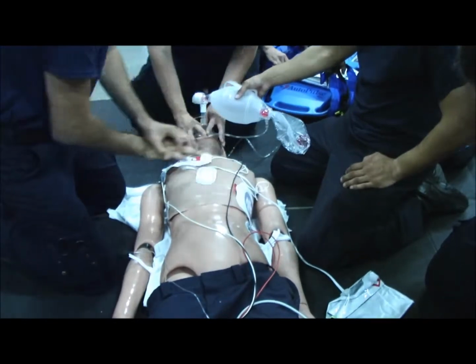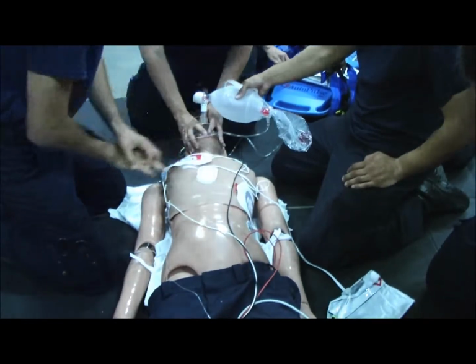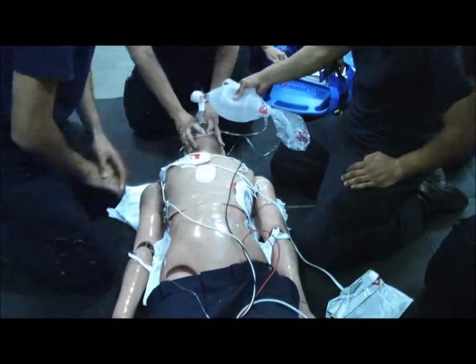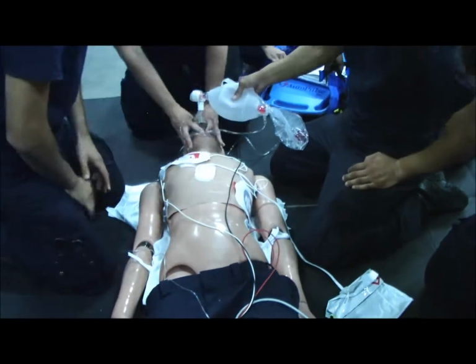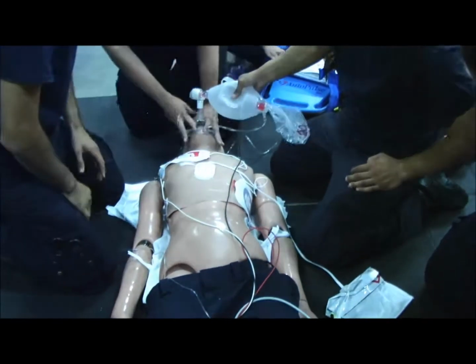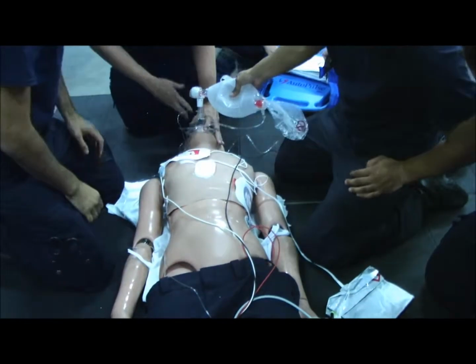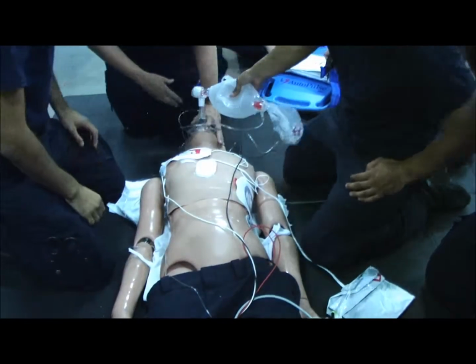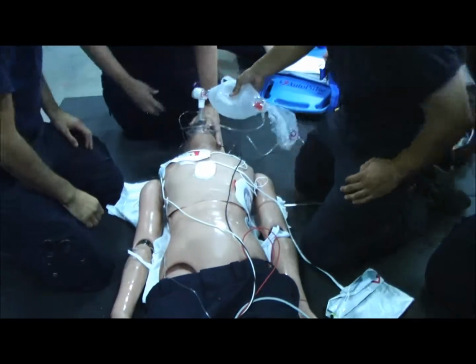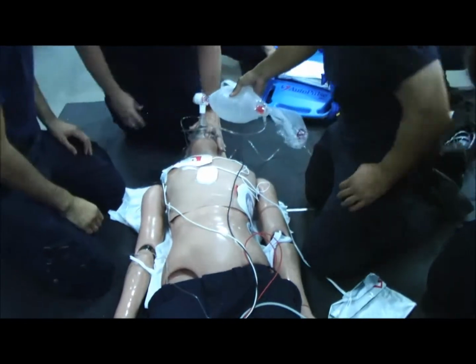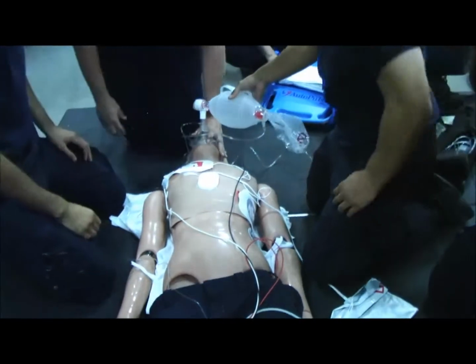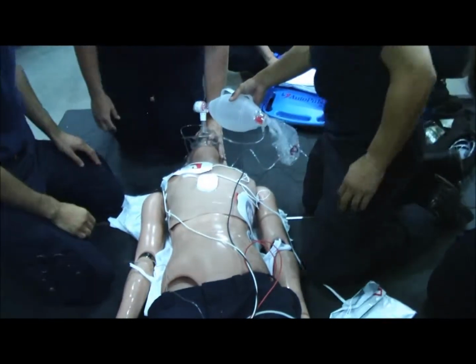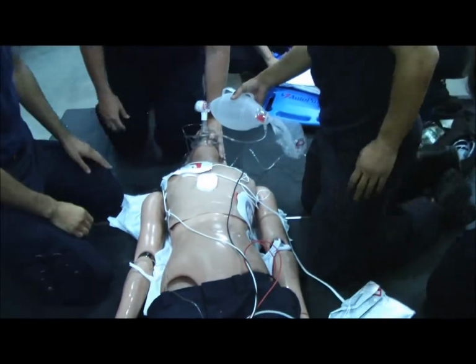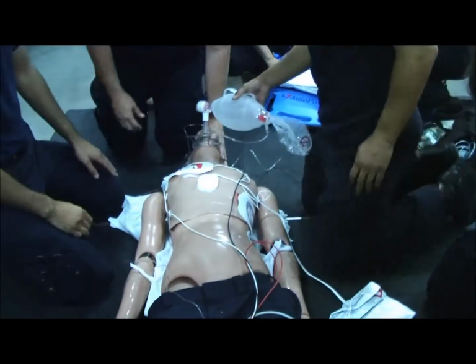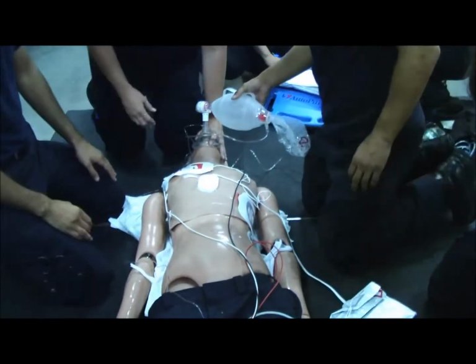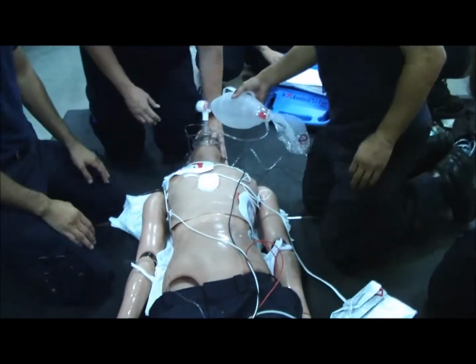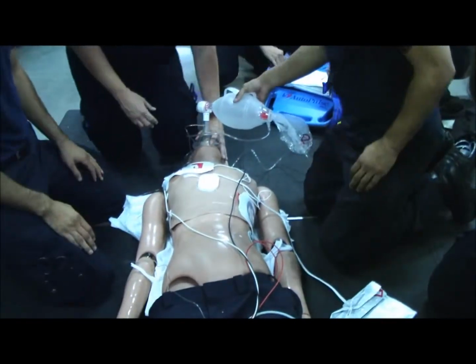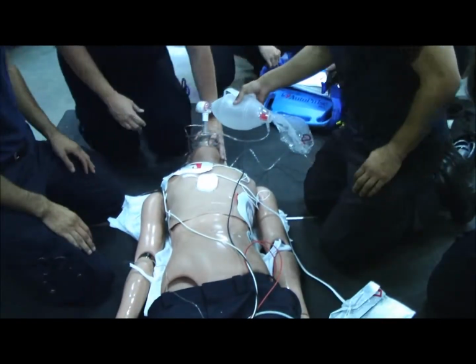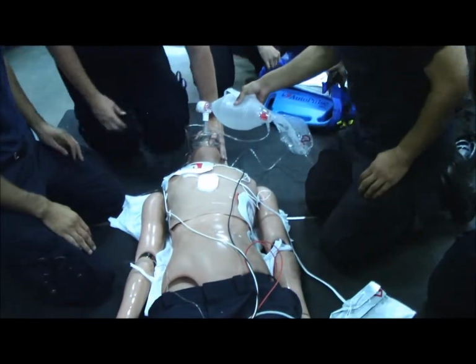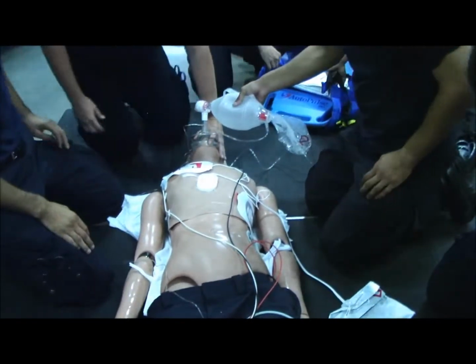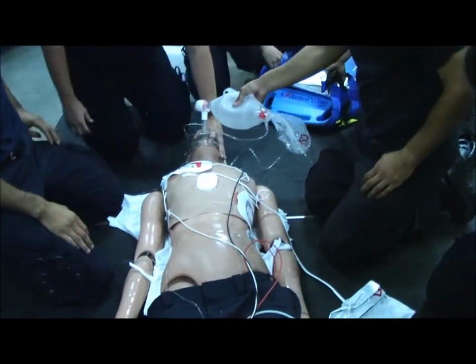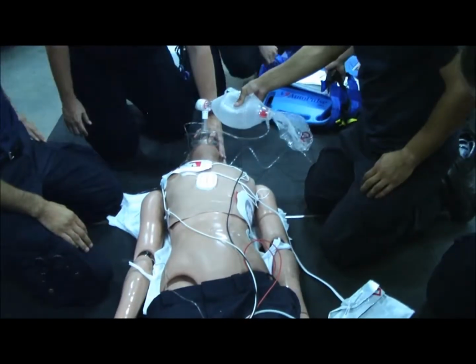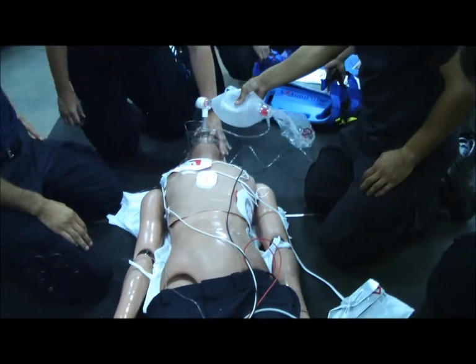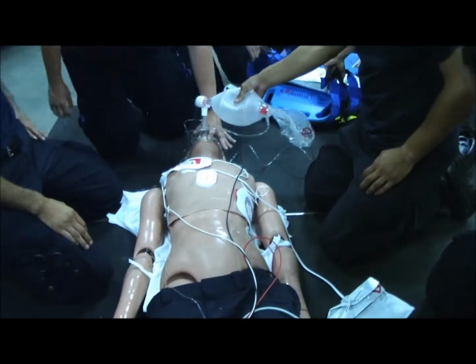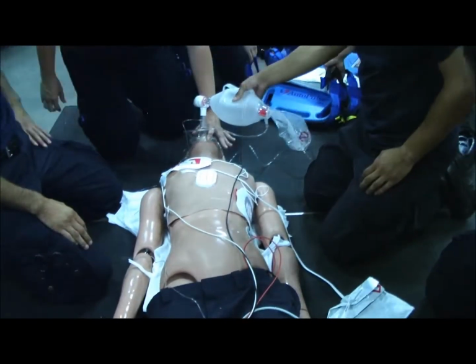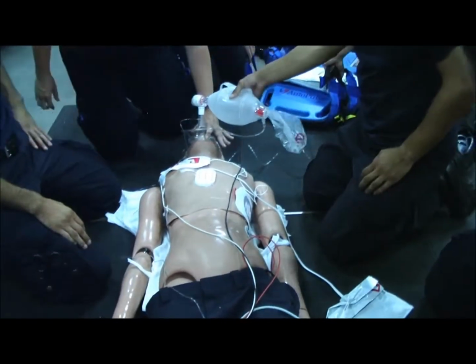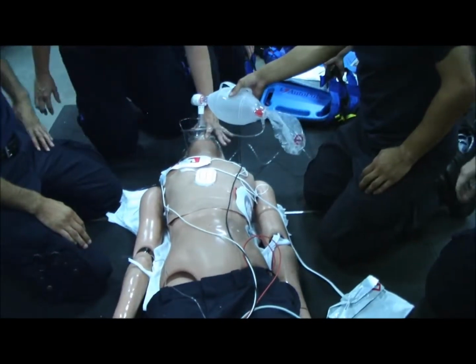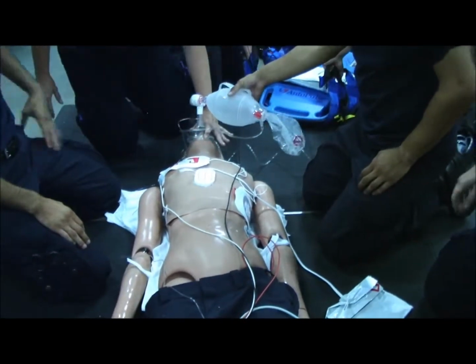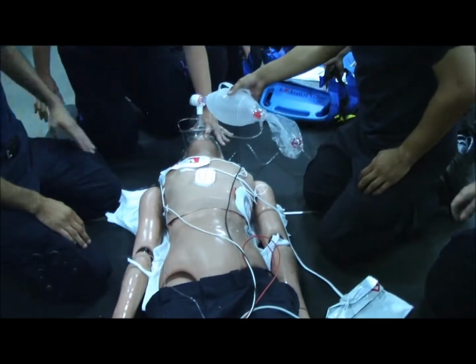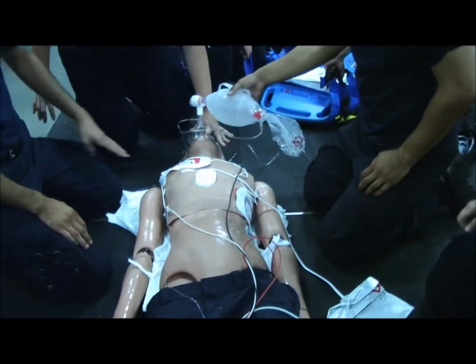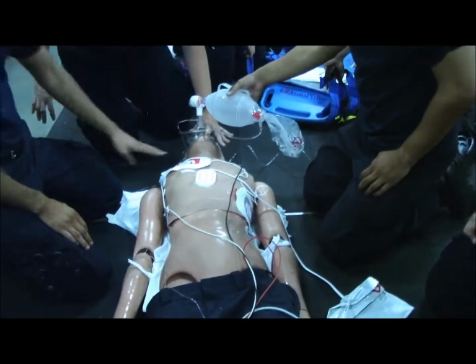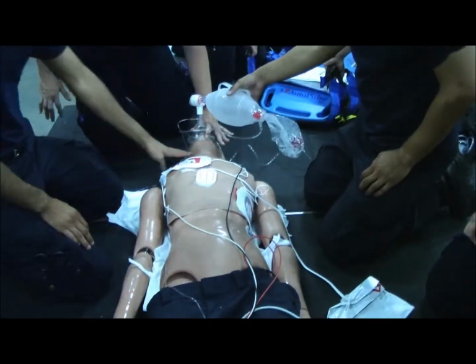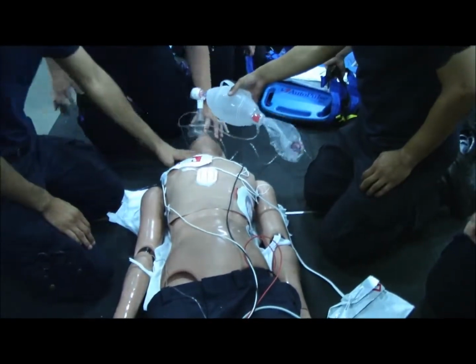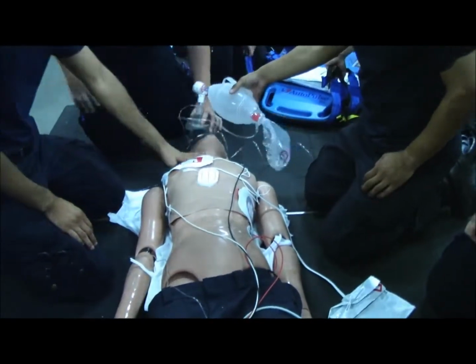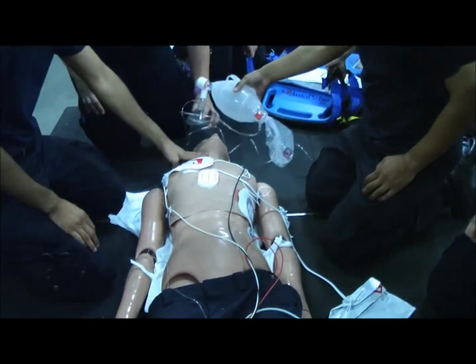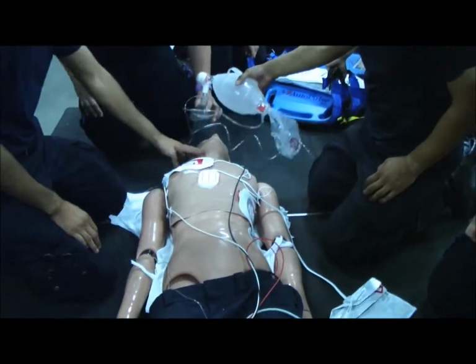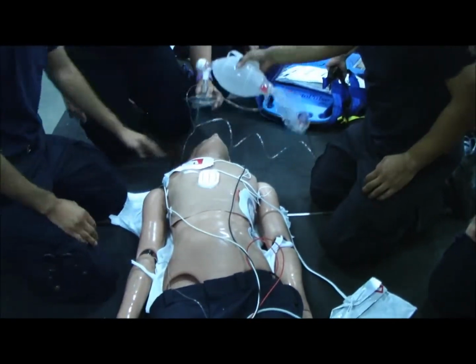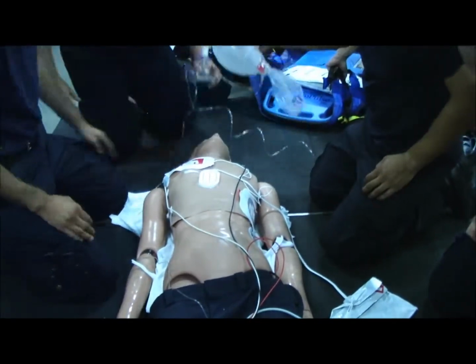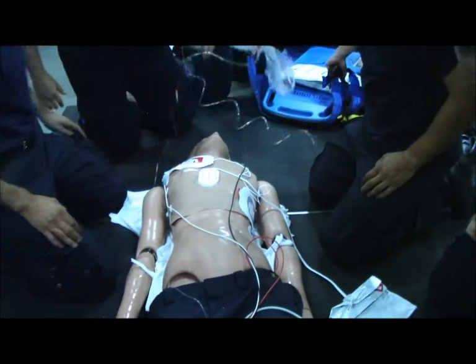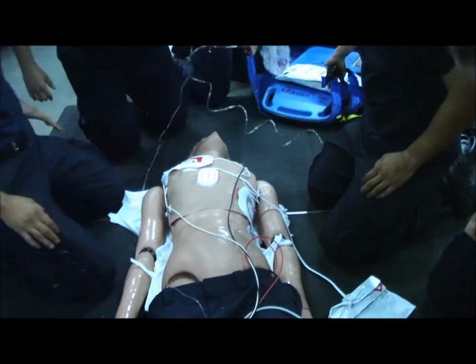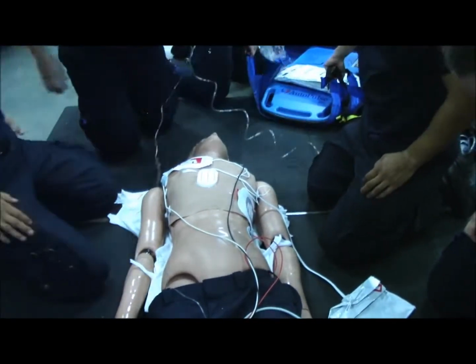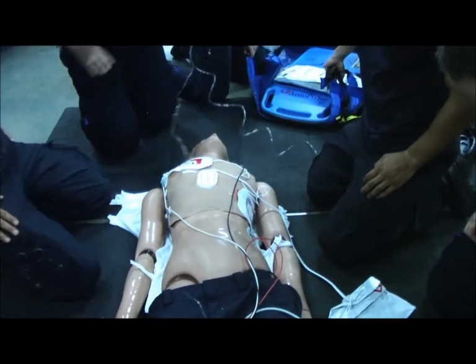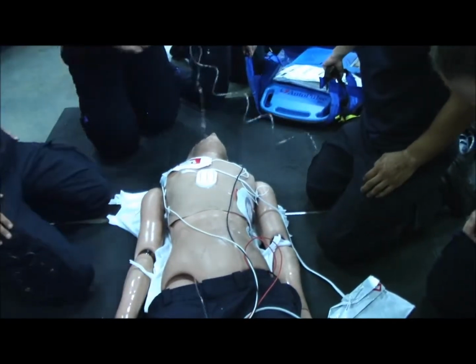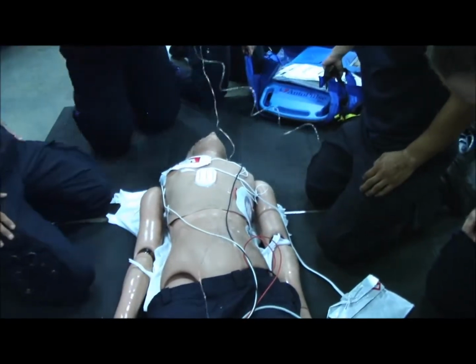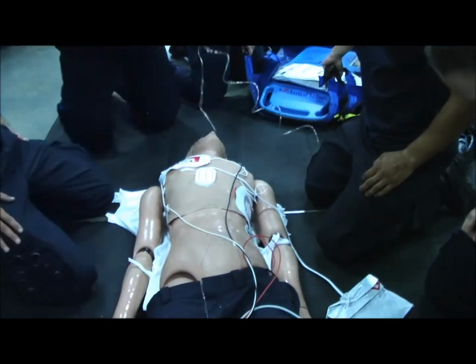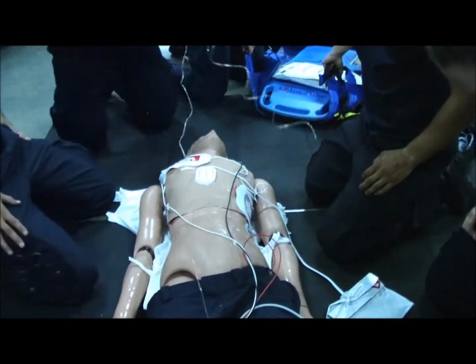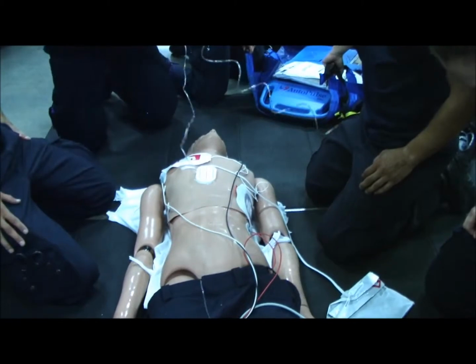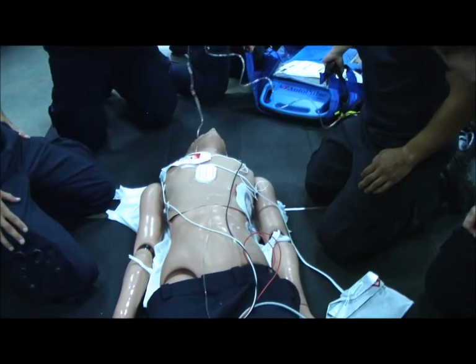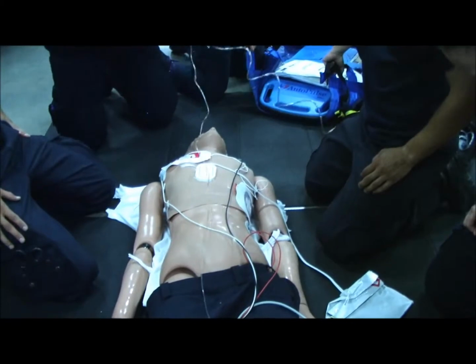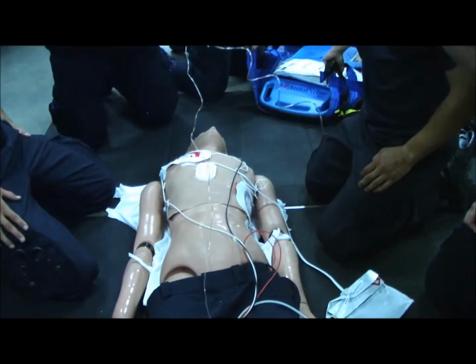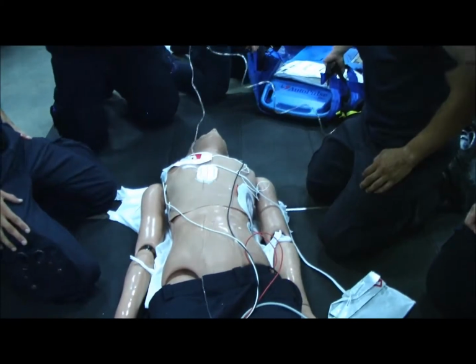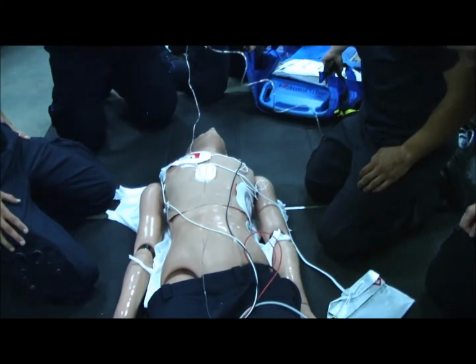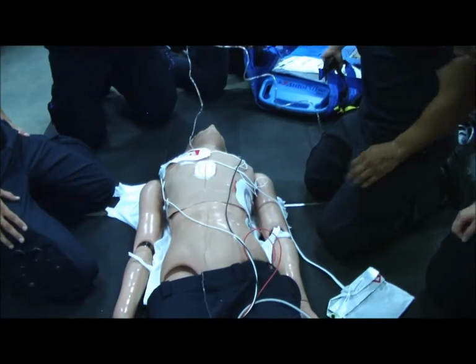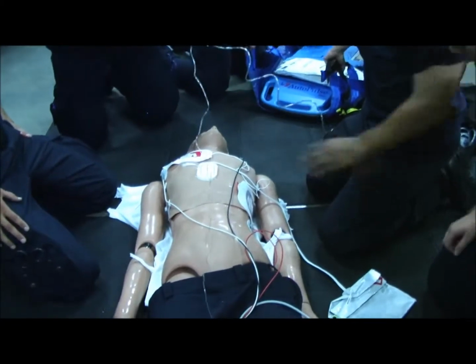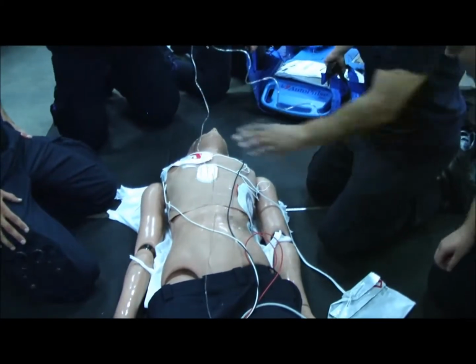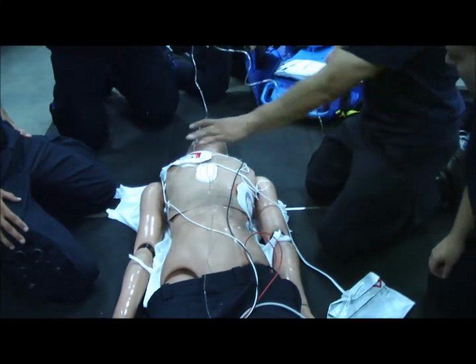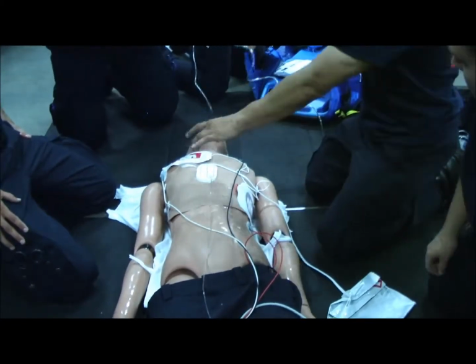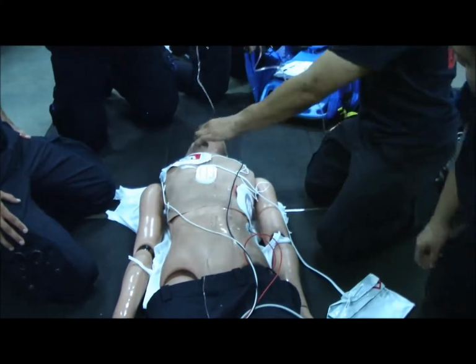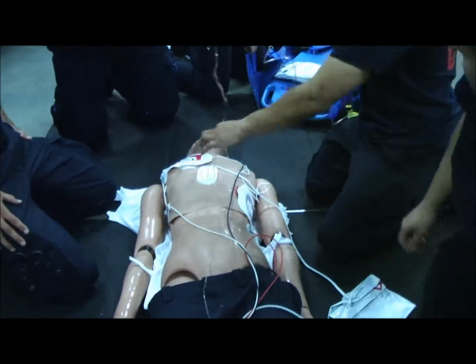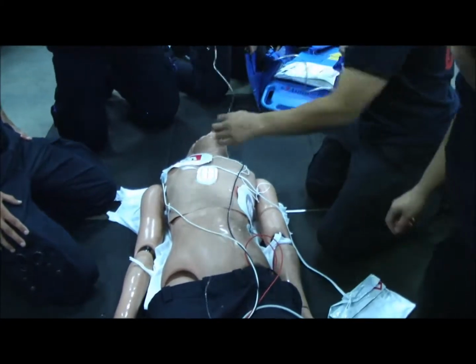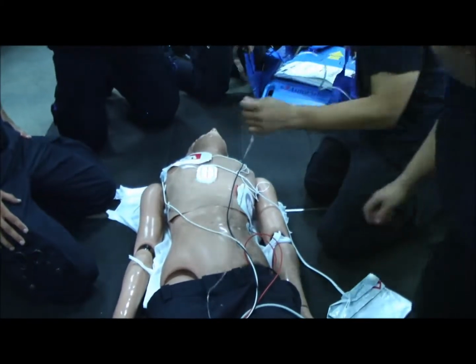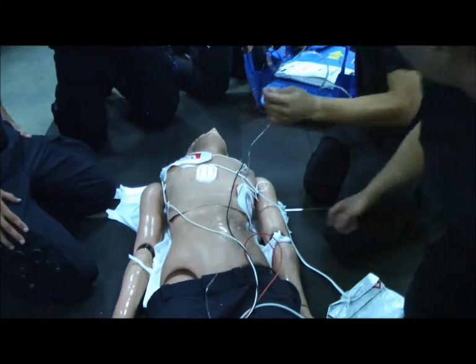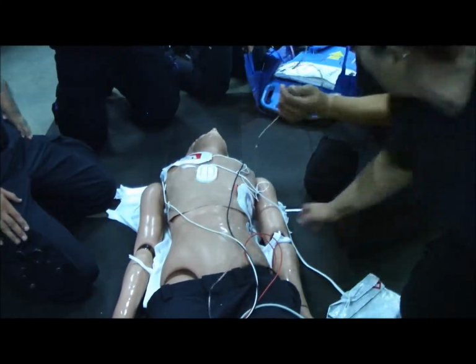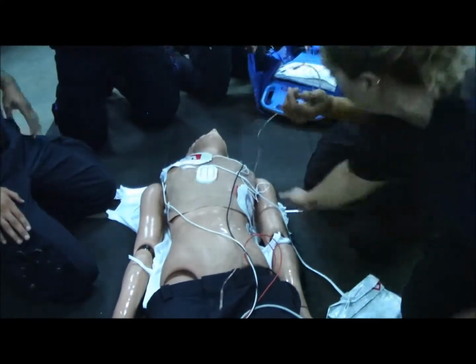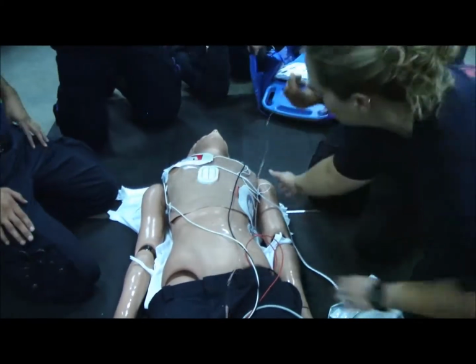Any pulse? I hit V-fib. No pulse? Clear? Shocking. Shocking. Okay. Go ahead and up.